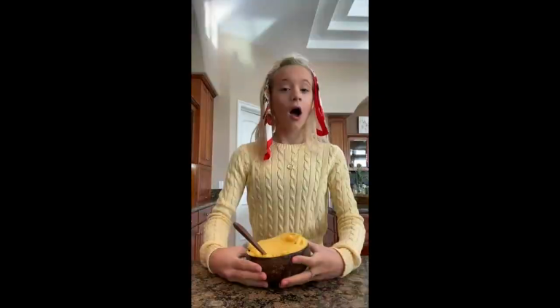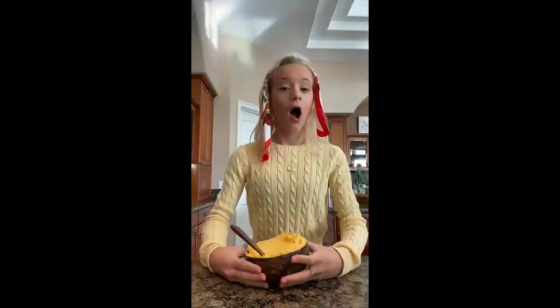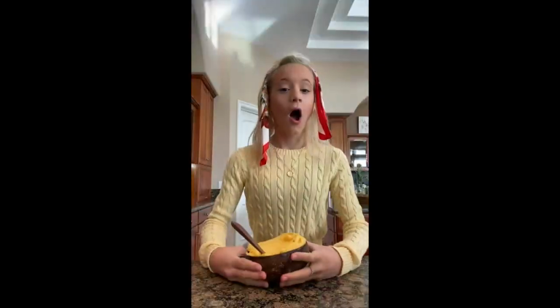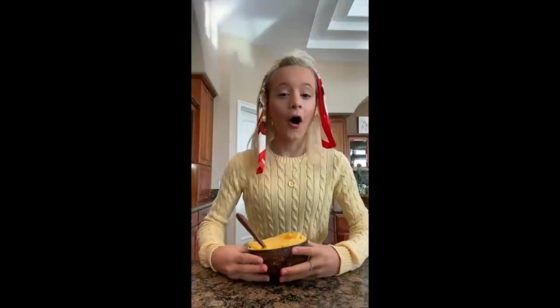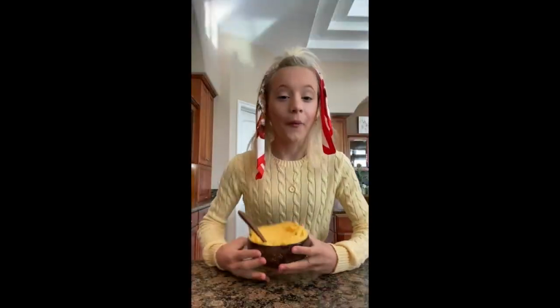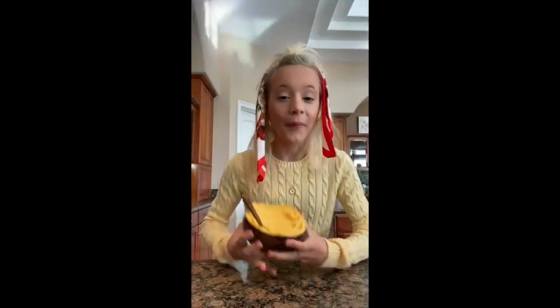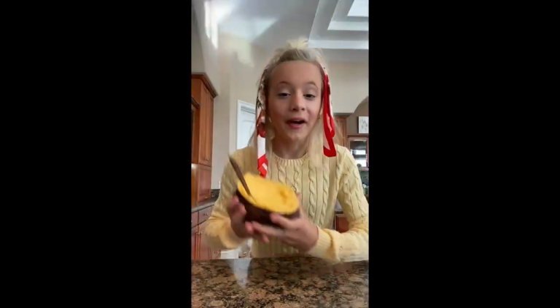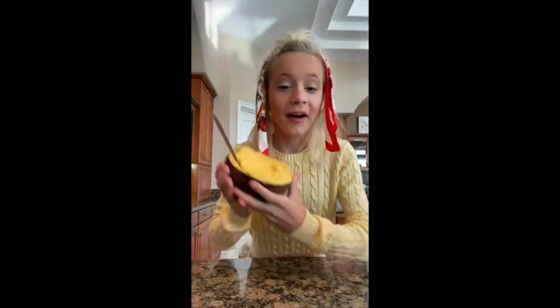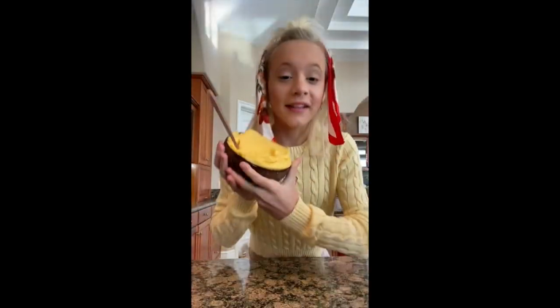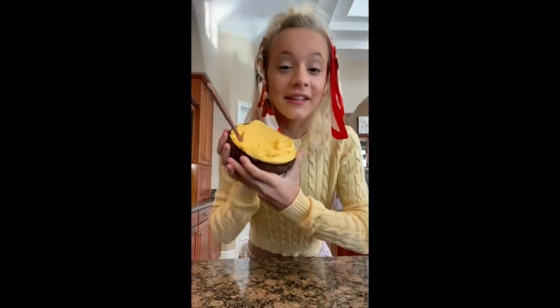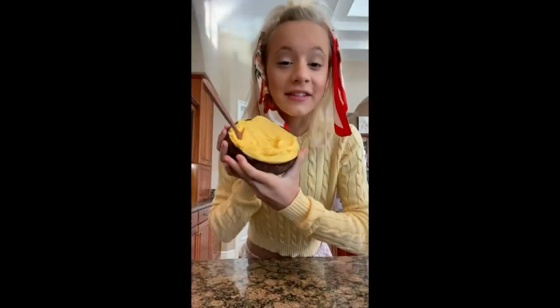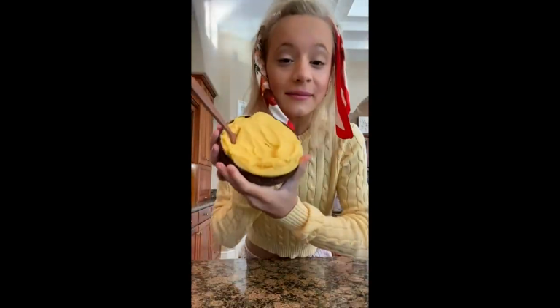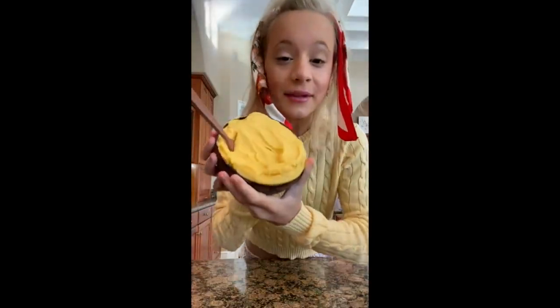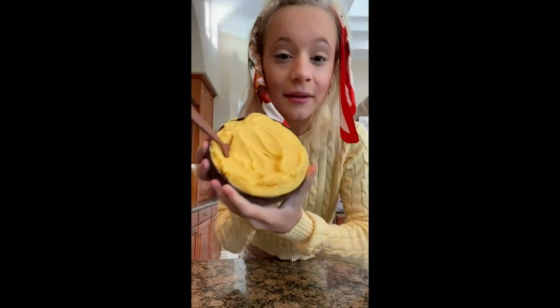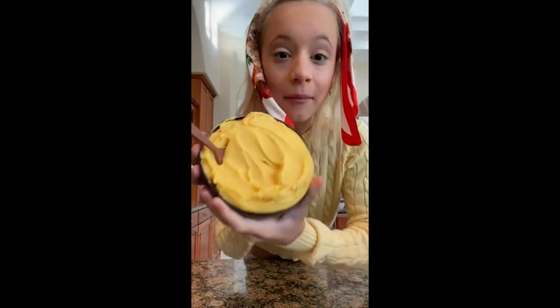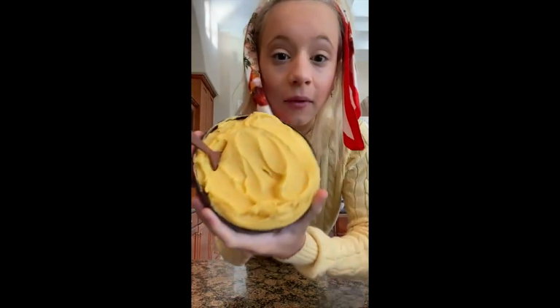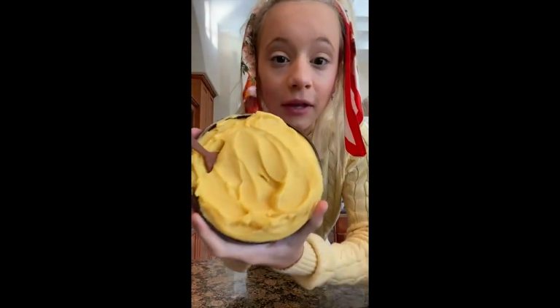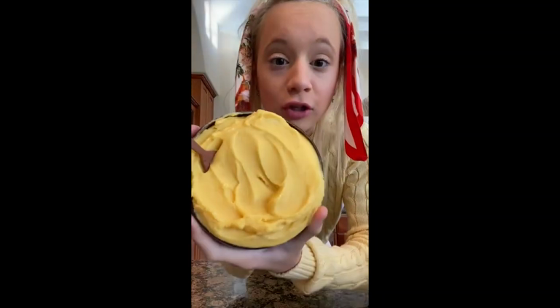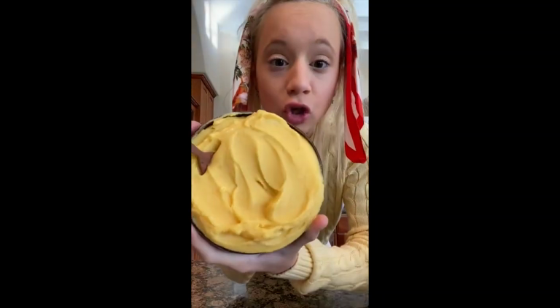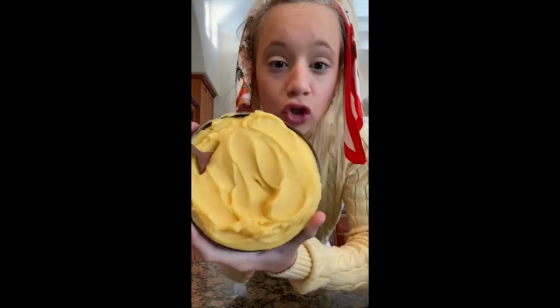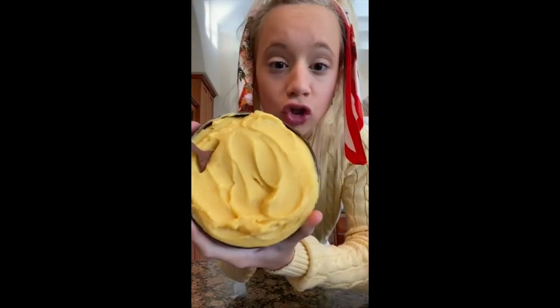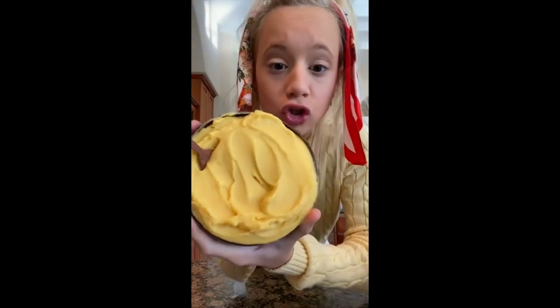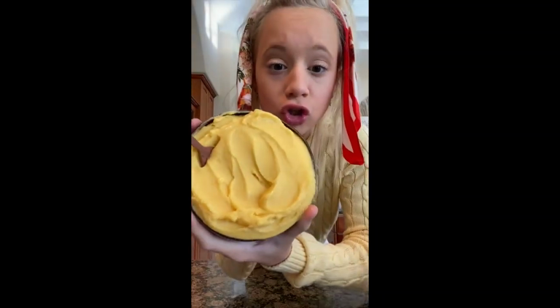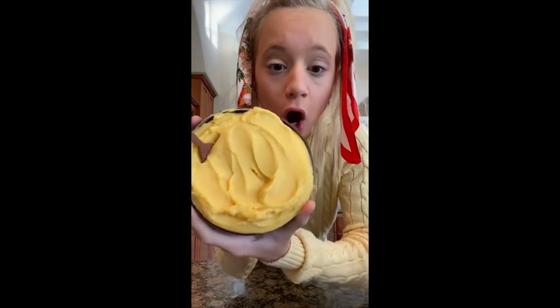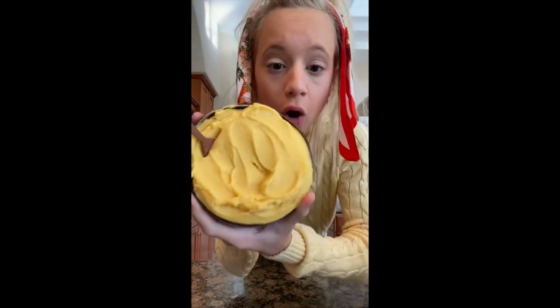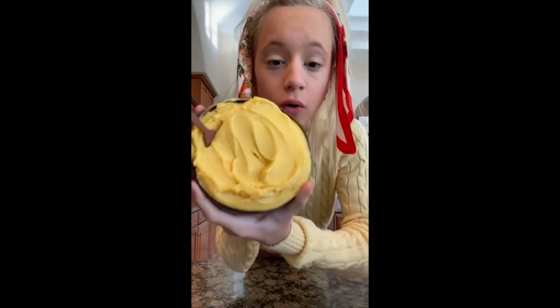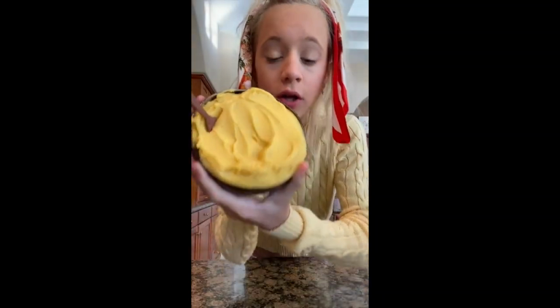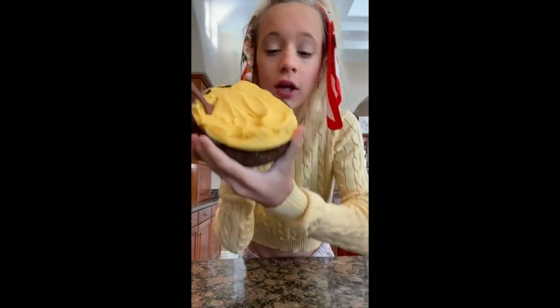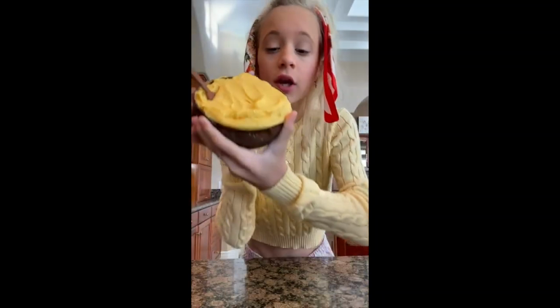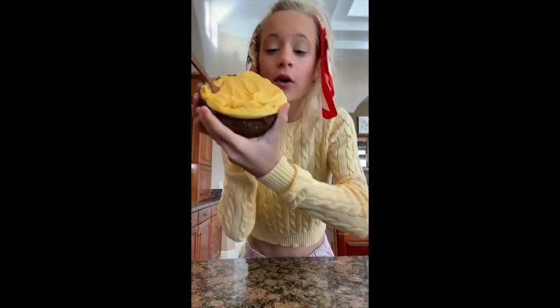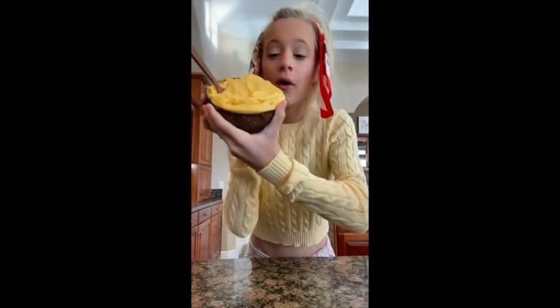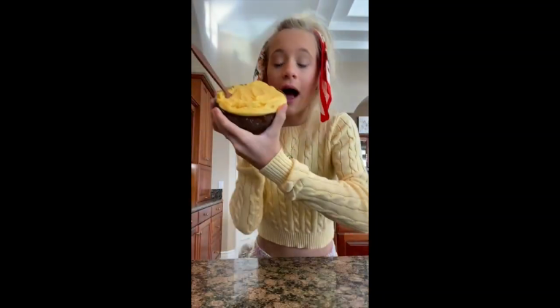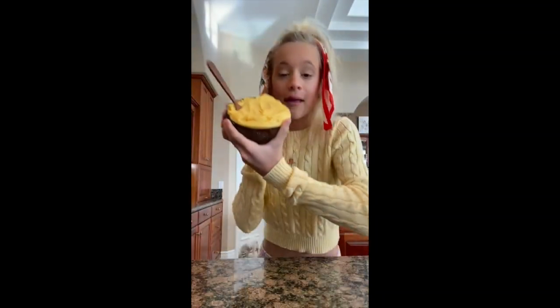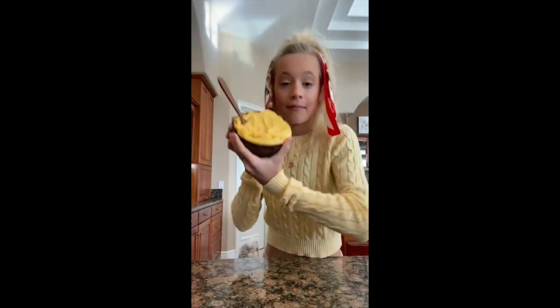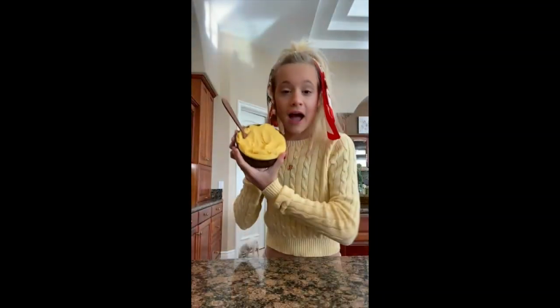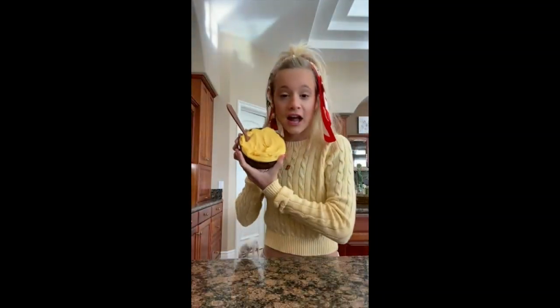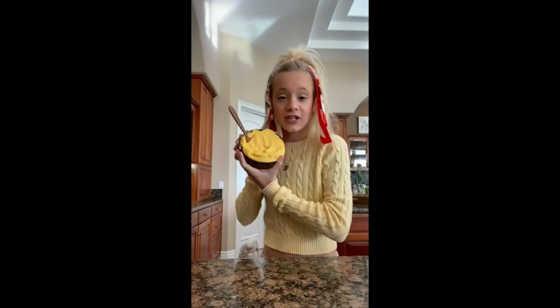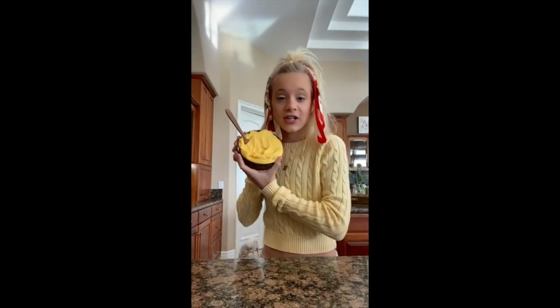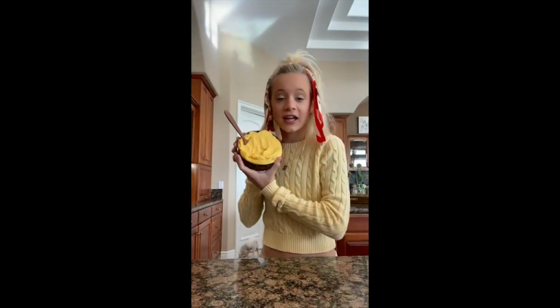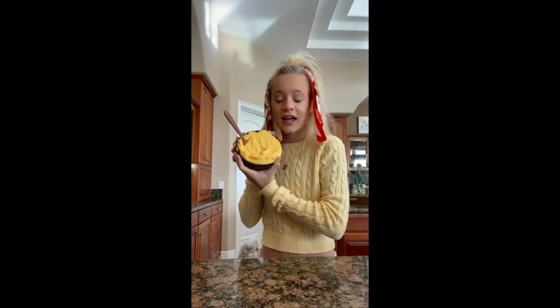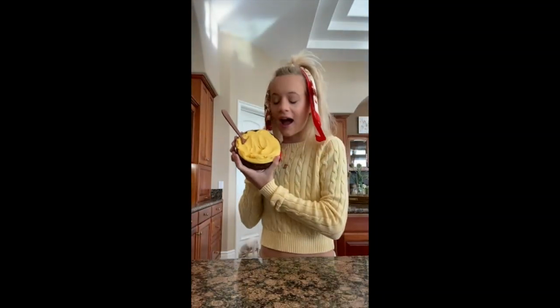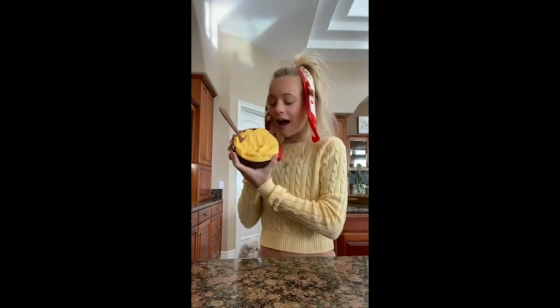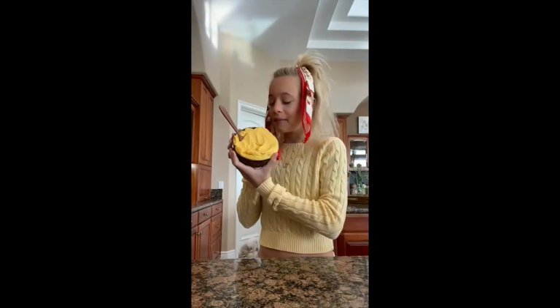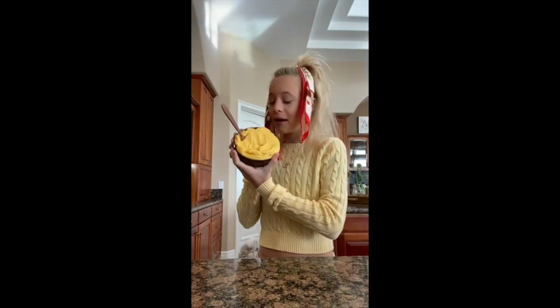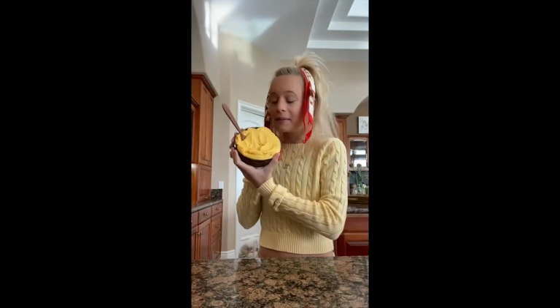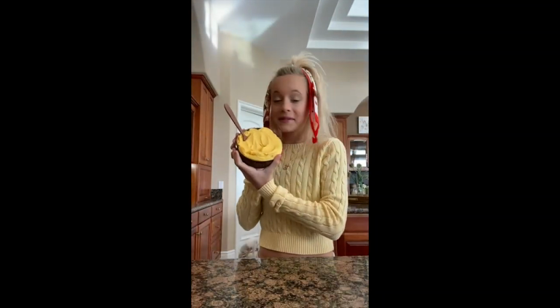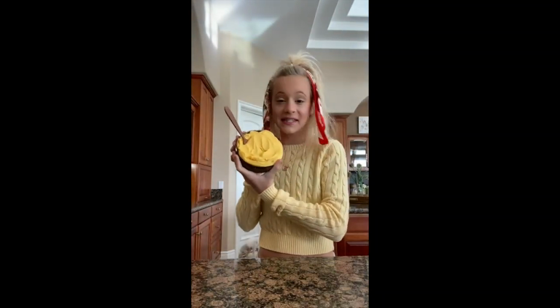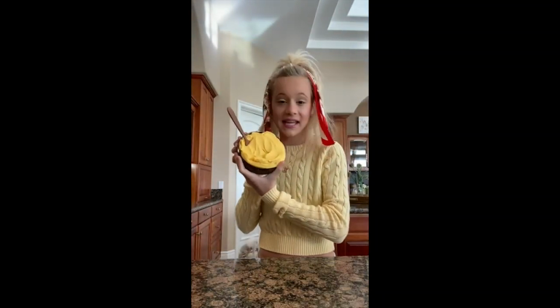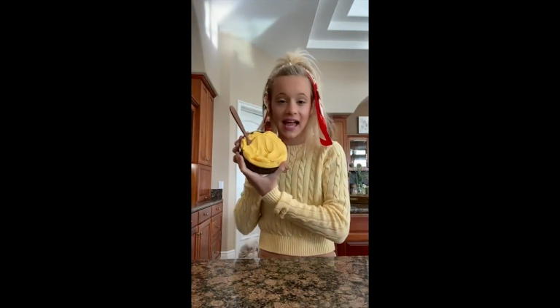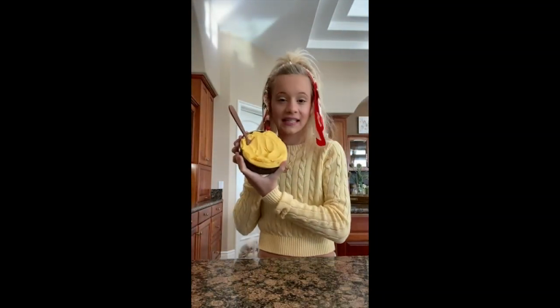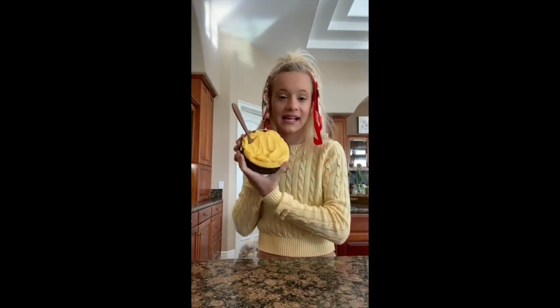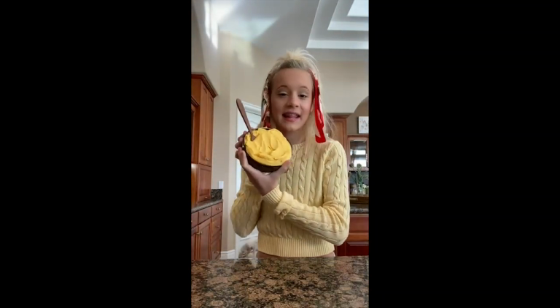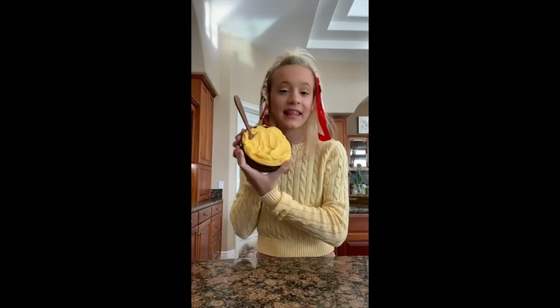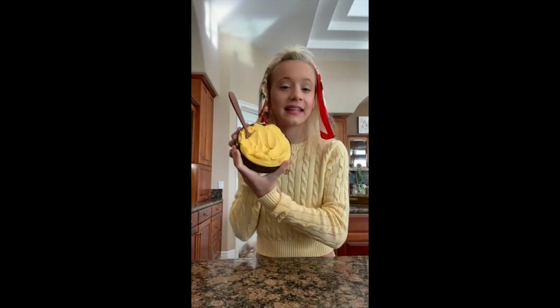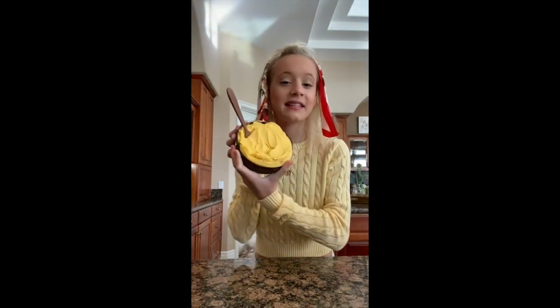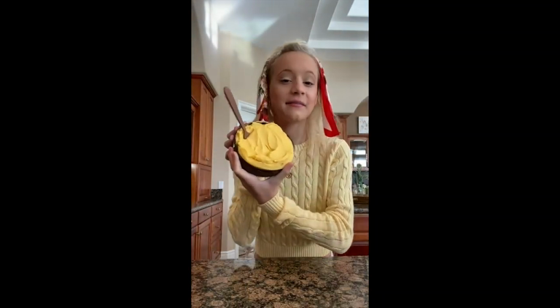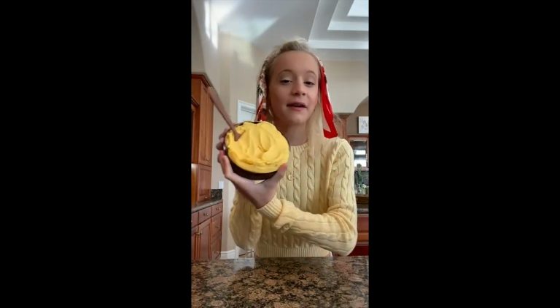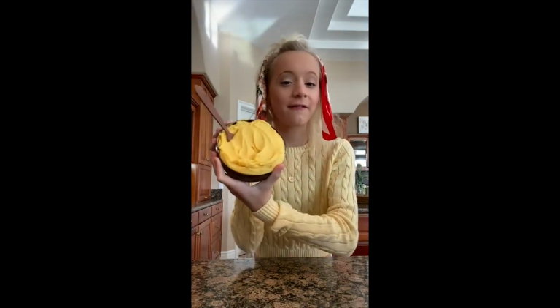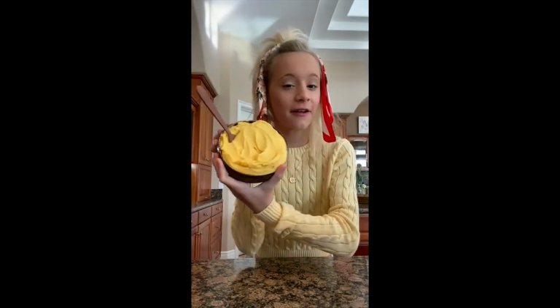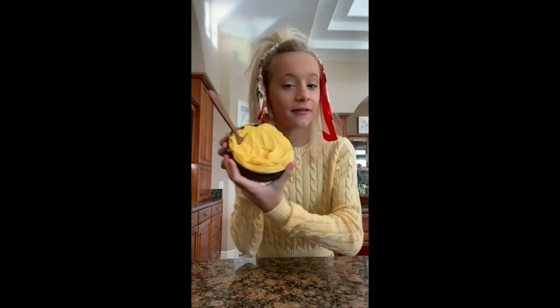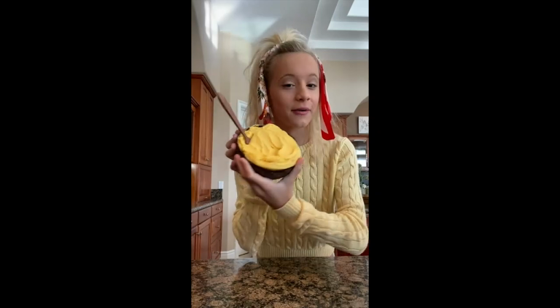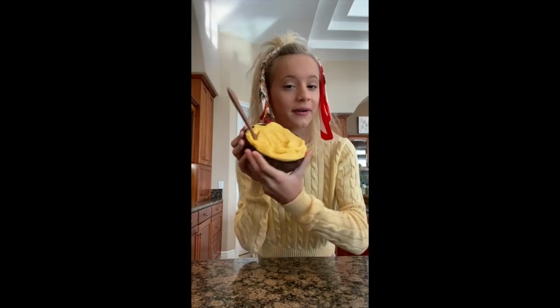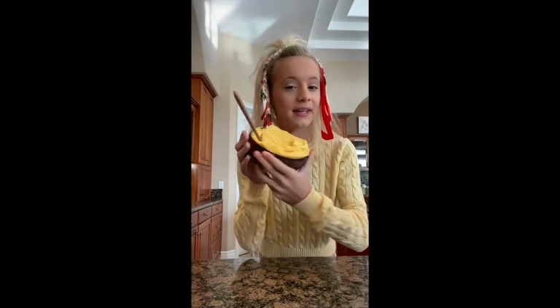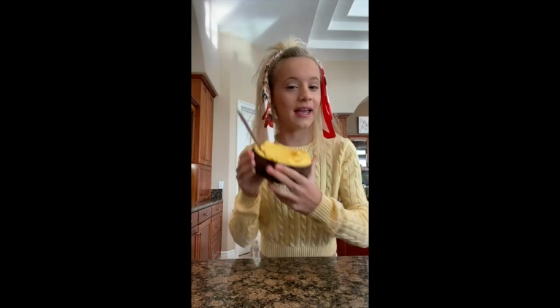Oh my god, this smoothie bowl is so cute. I match it. I'm obsessed. I think this is my favorite one yet.